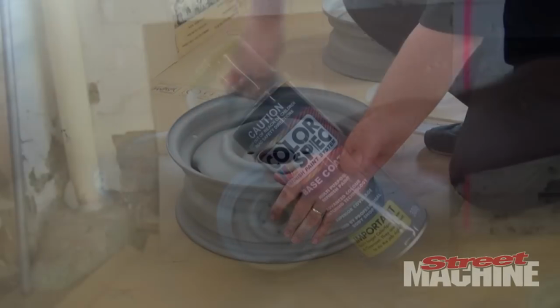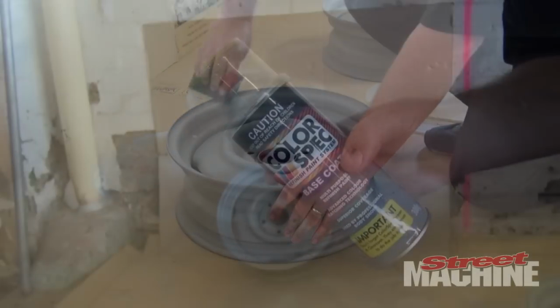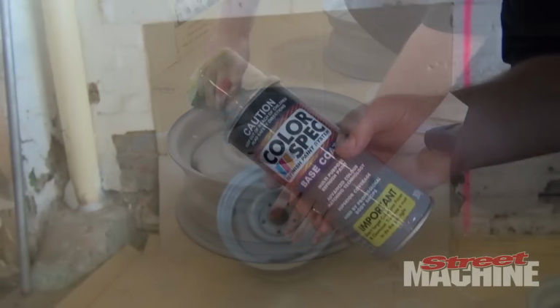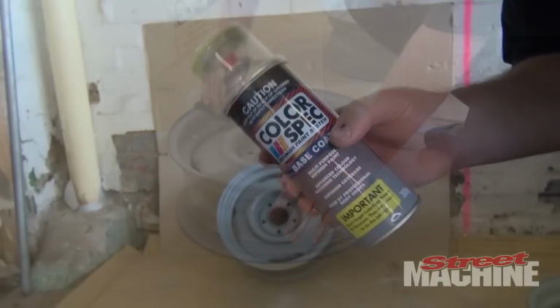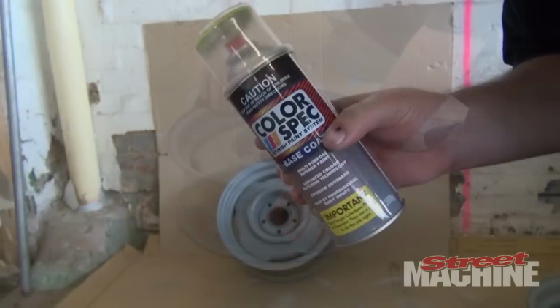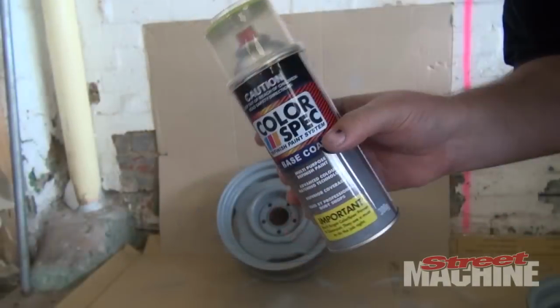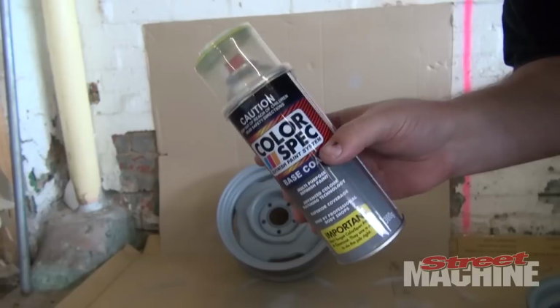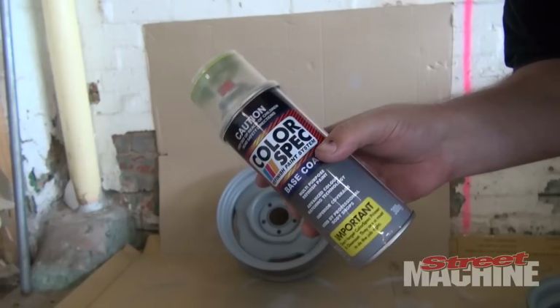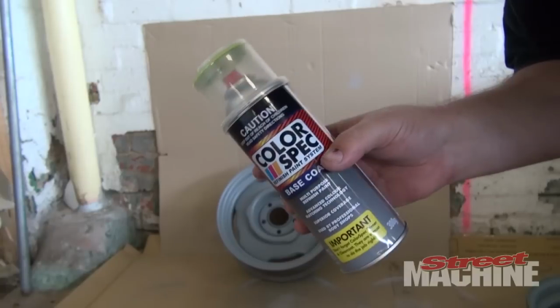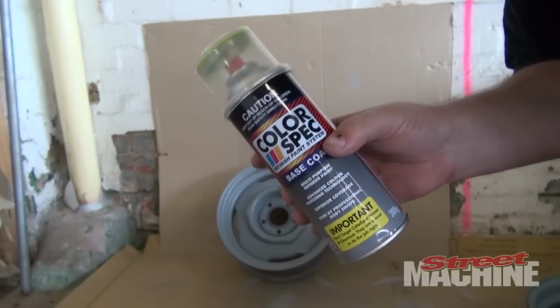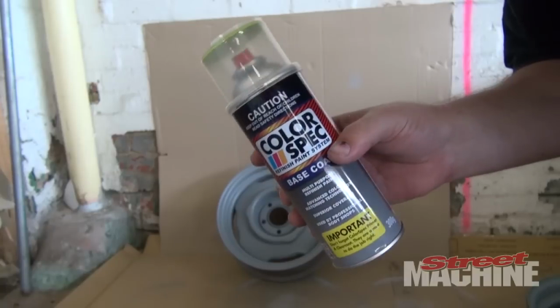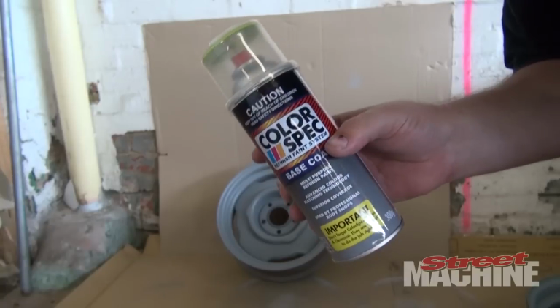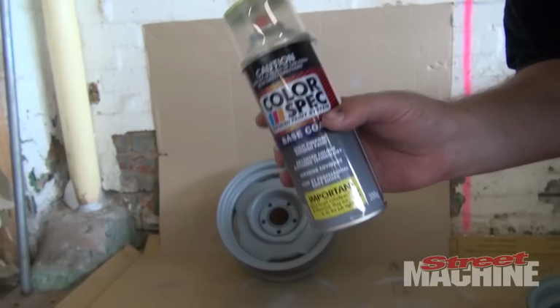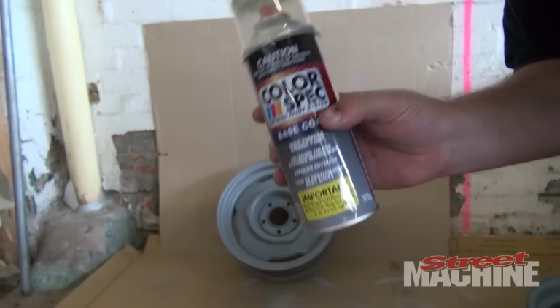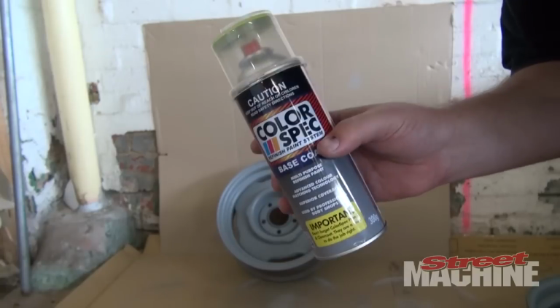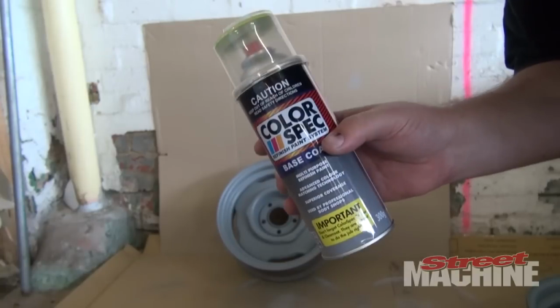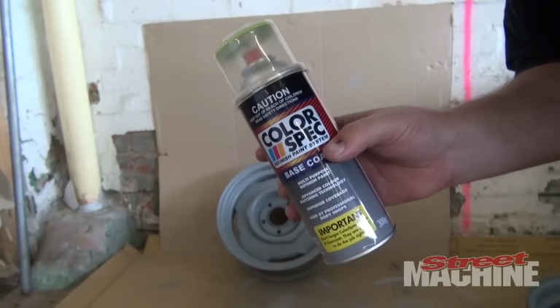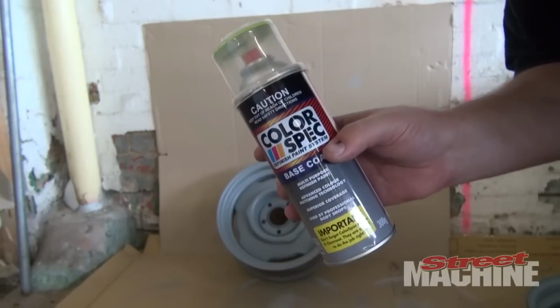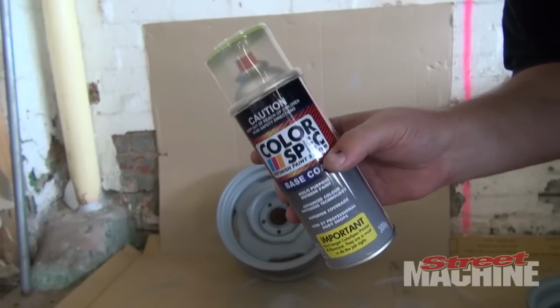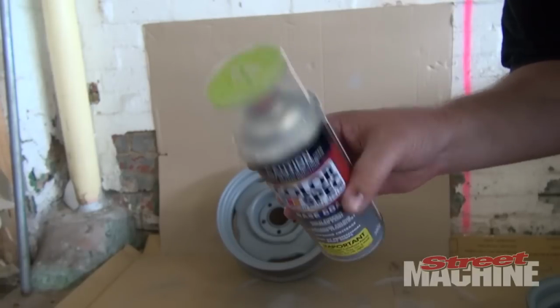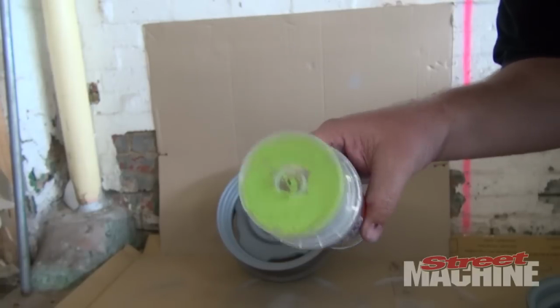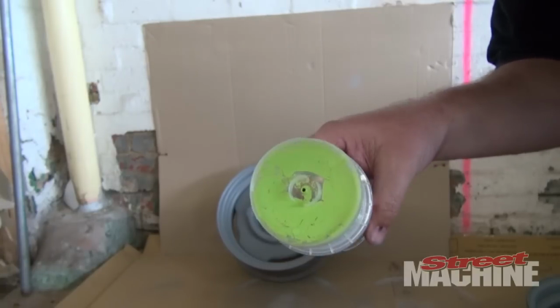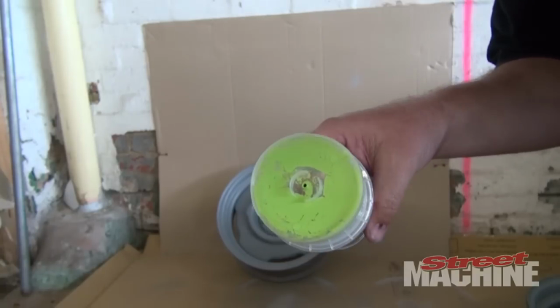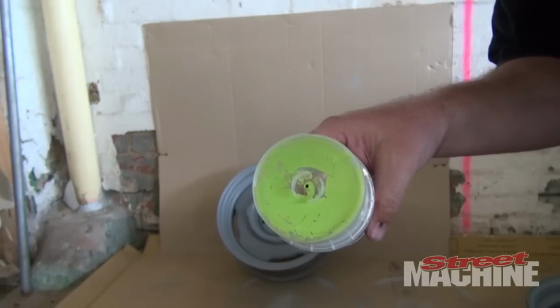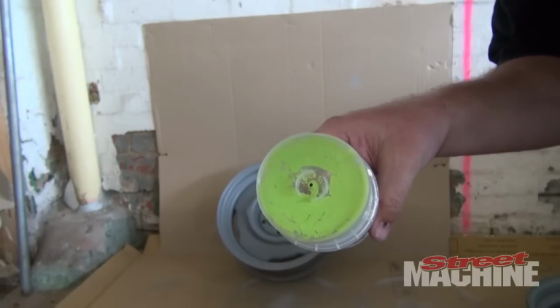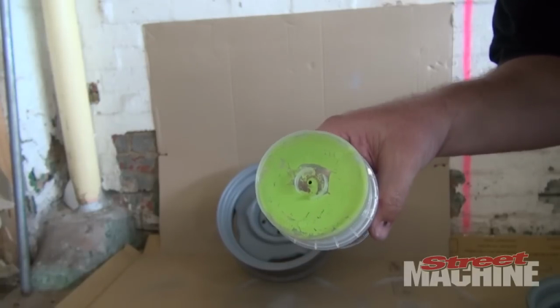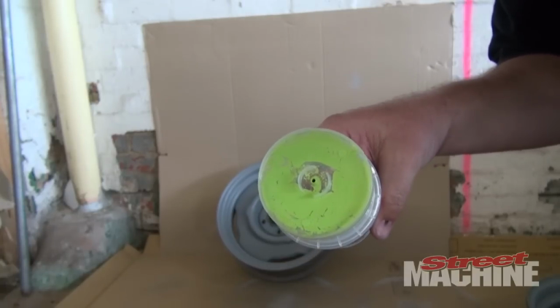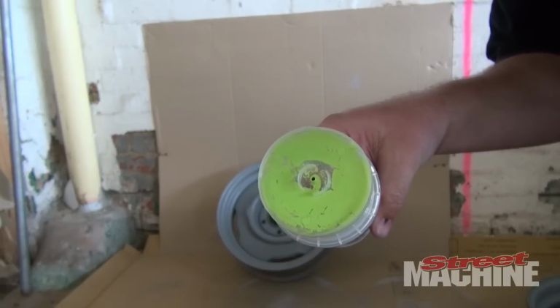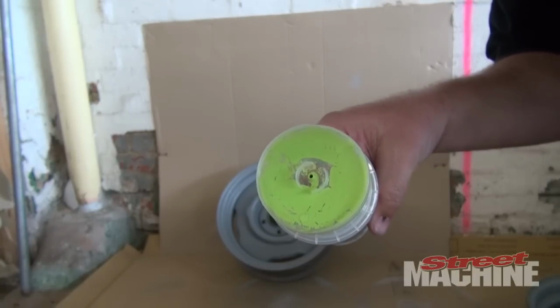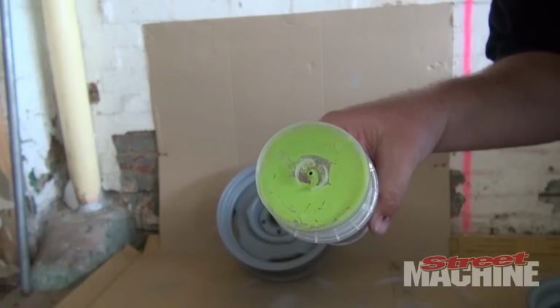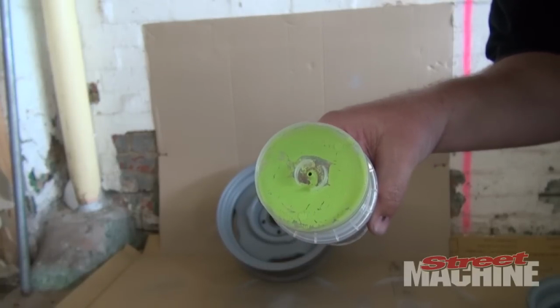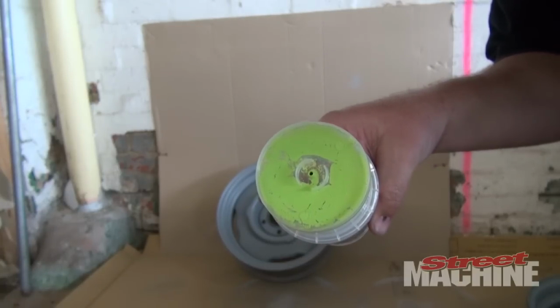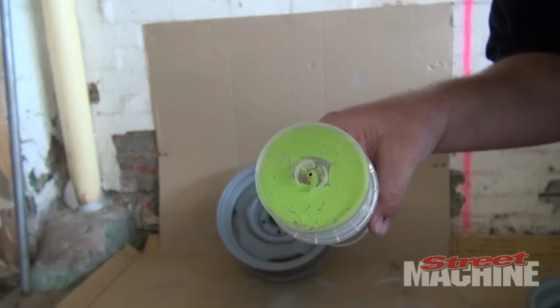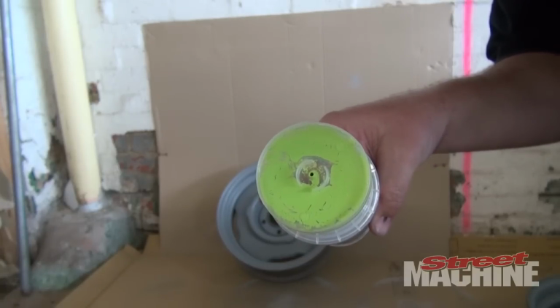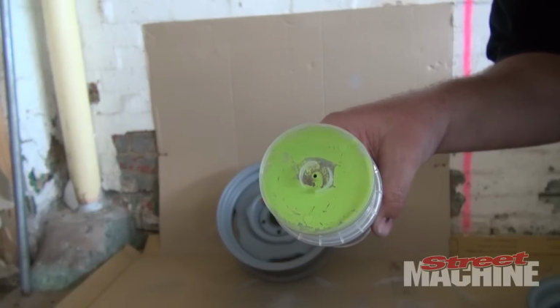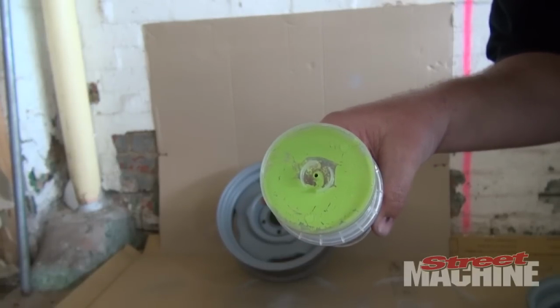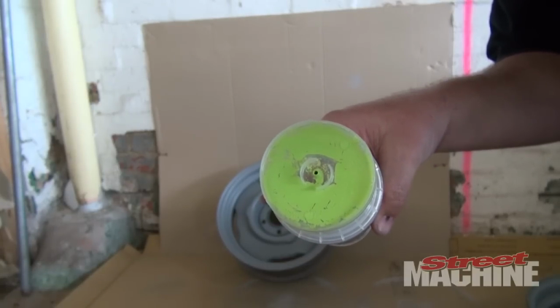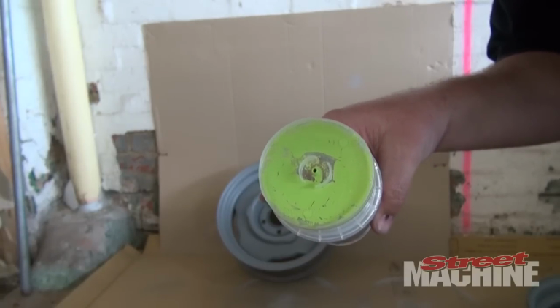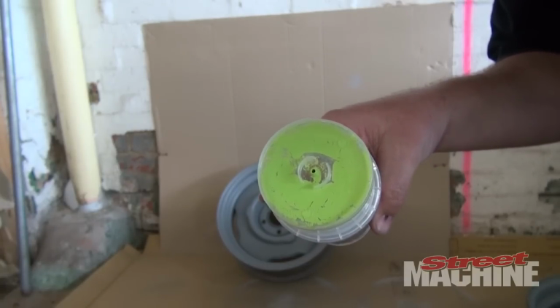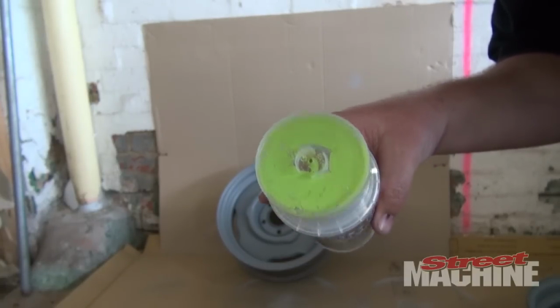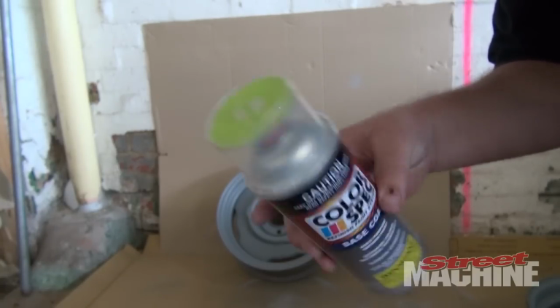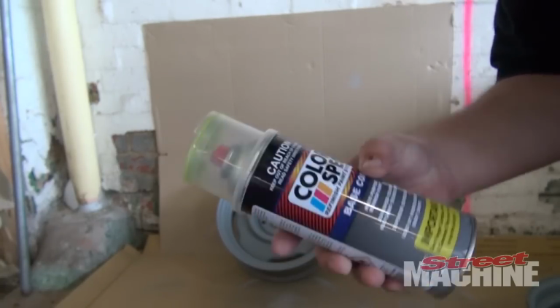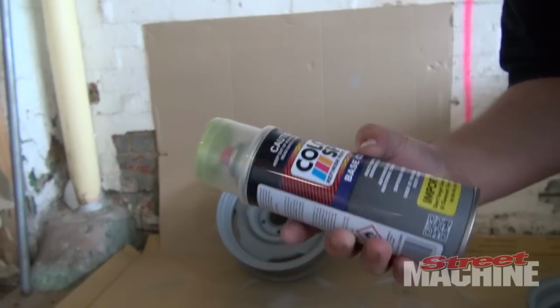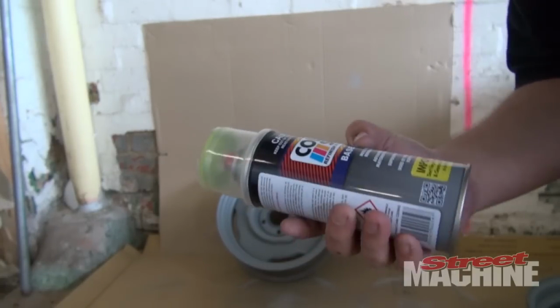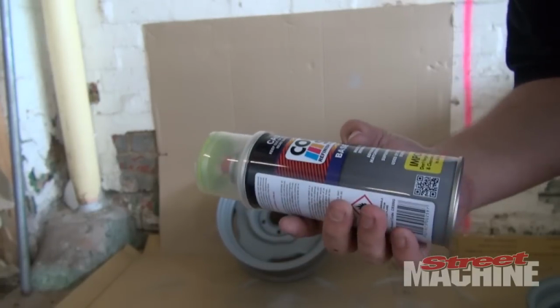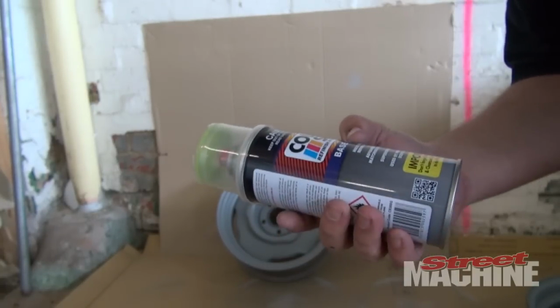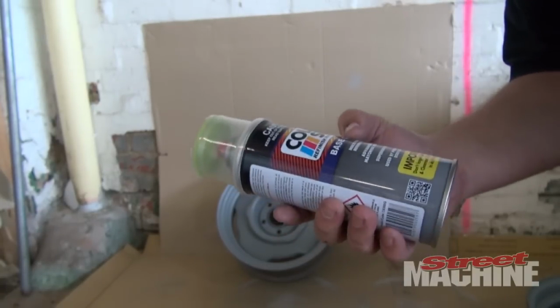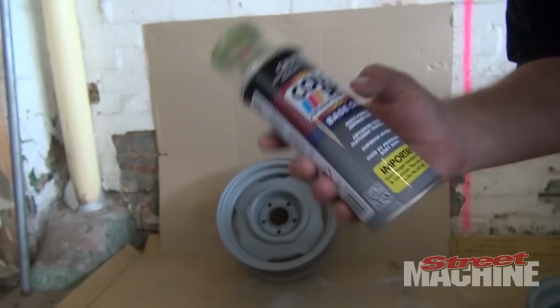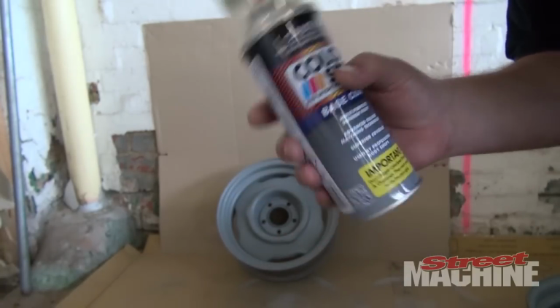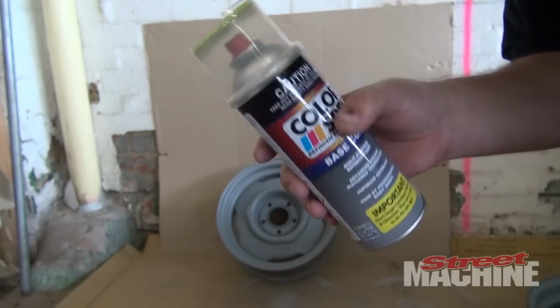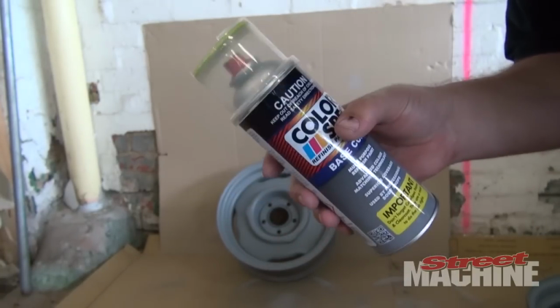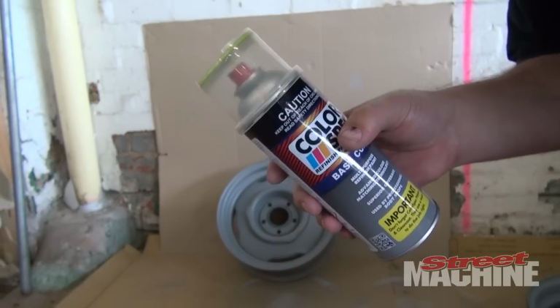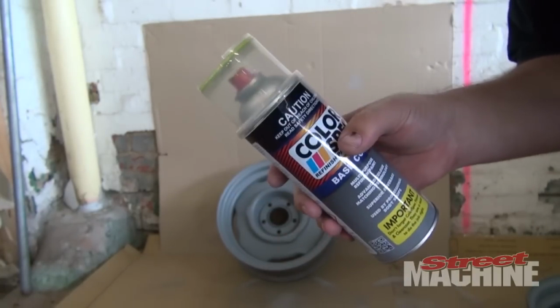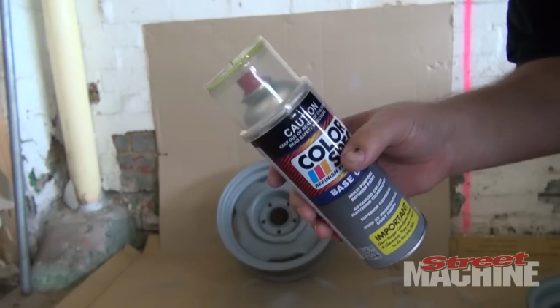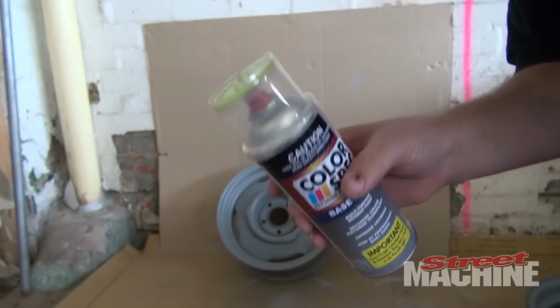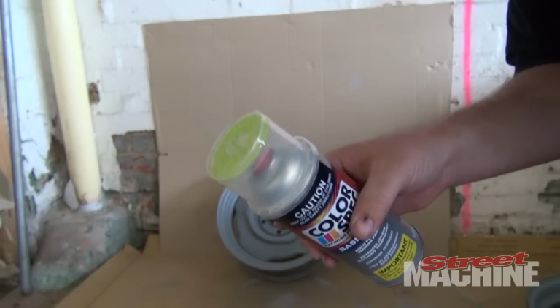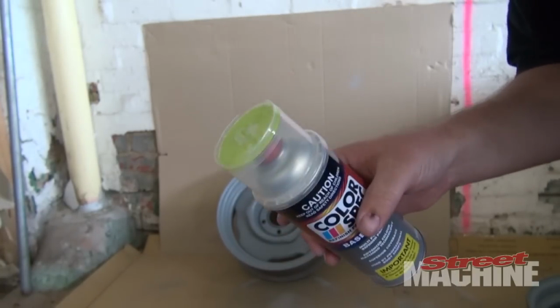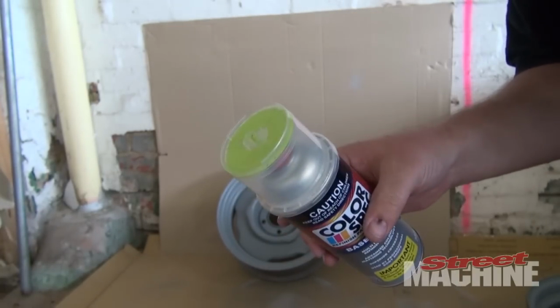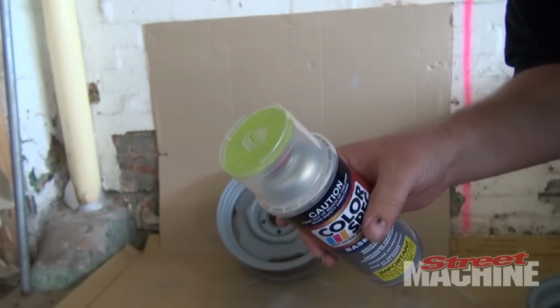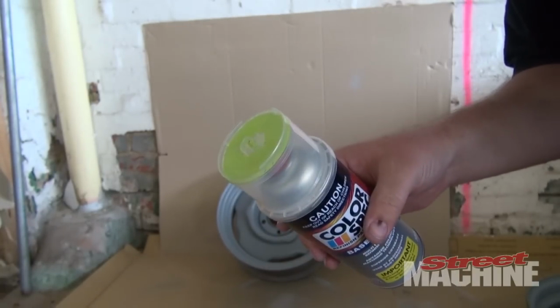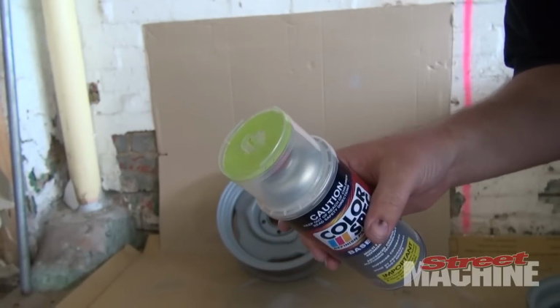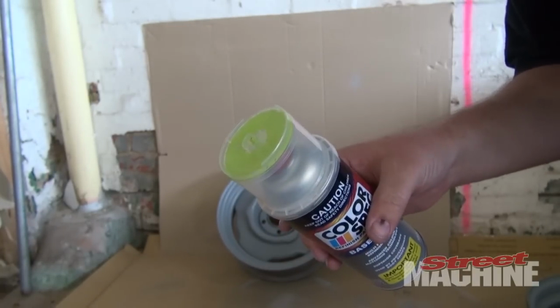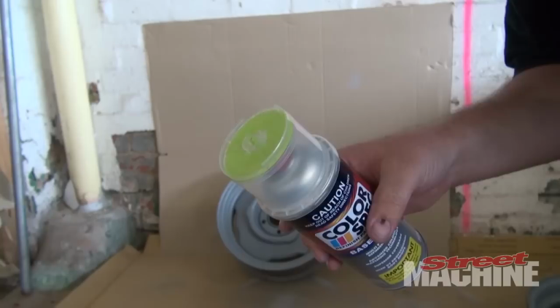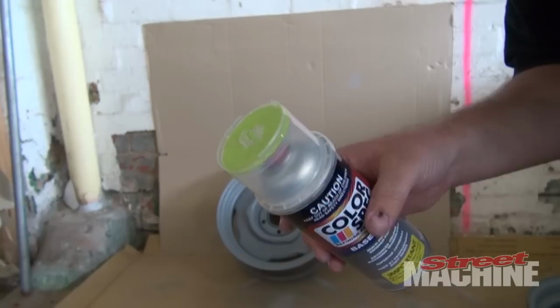So we're going to paint our rims in this Colorspec paint — it's already been color-matched to our rims. We'll give it a try and see how she comes up.